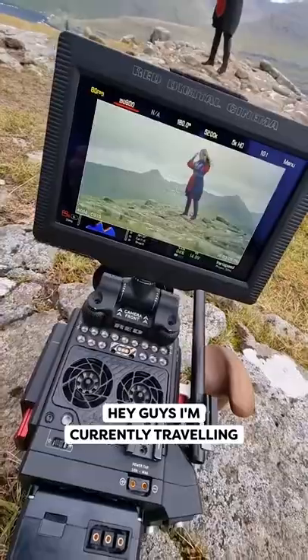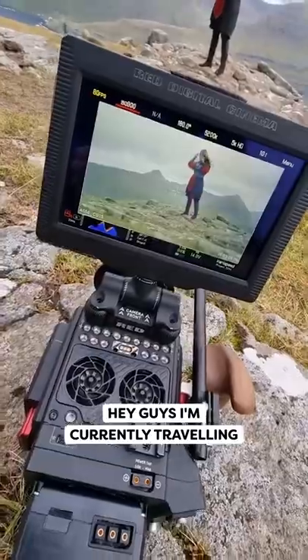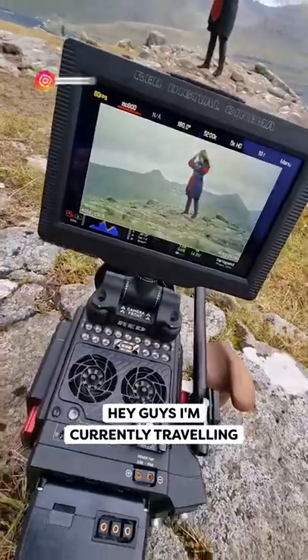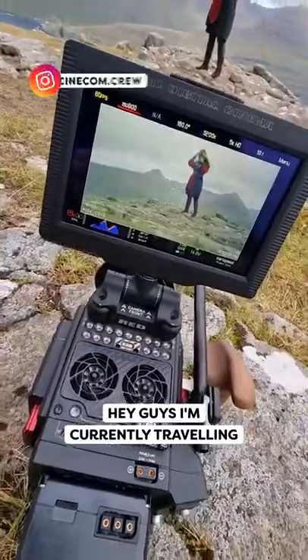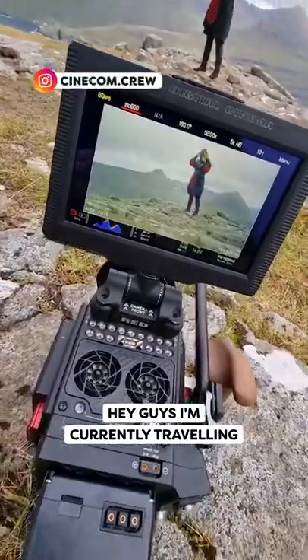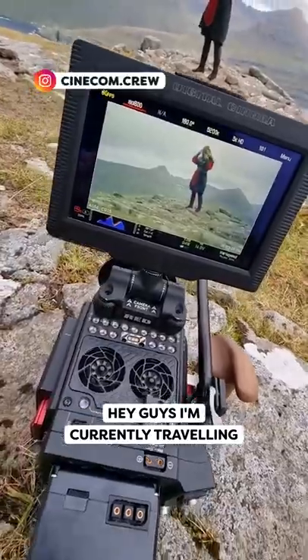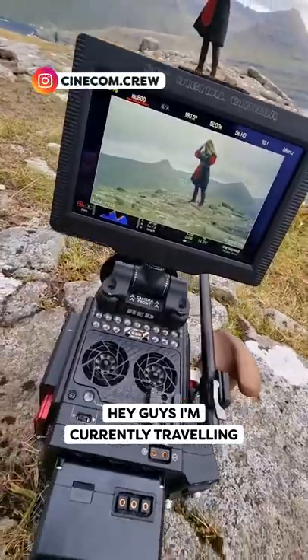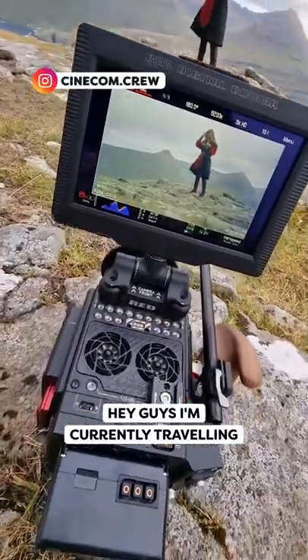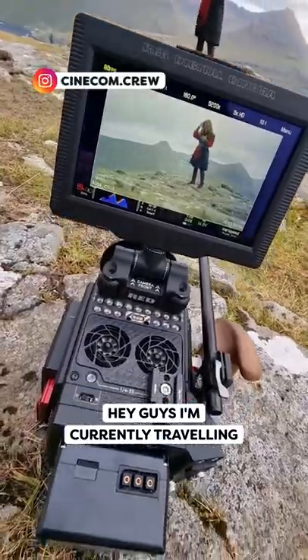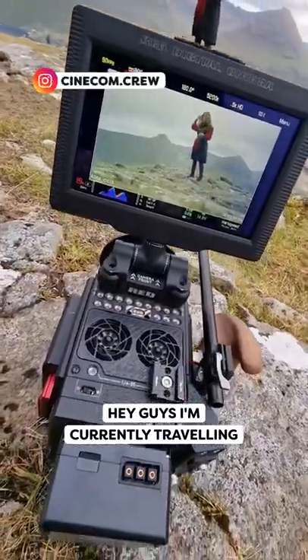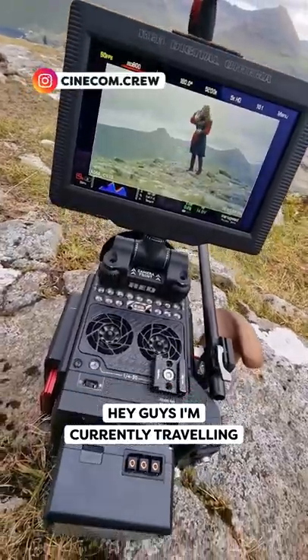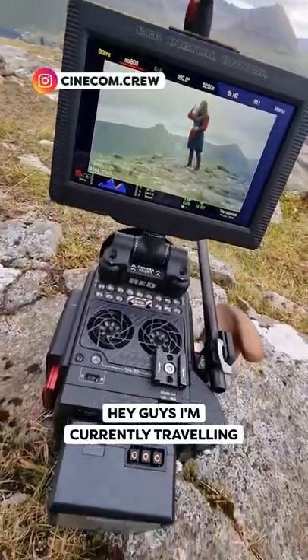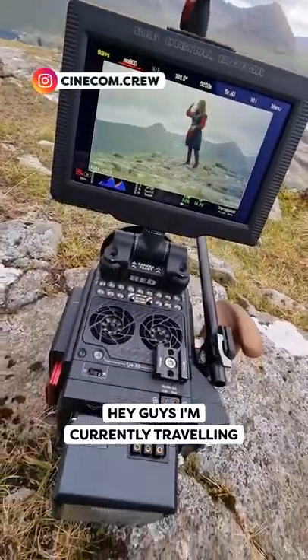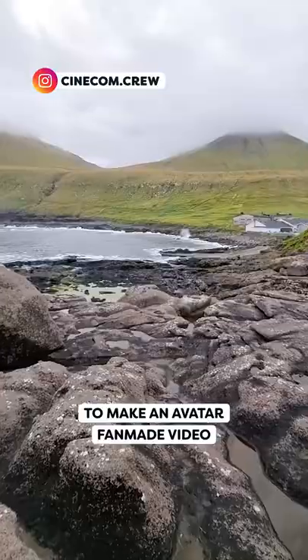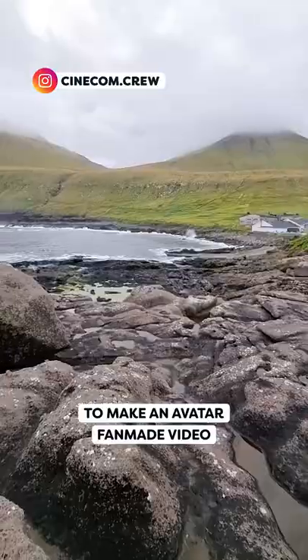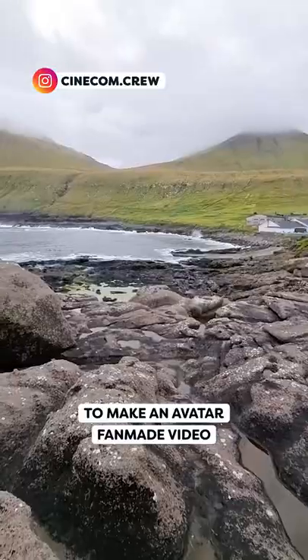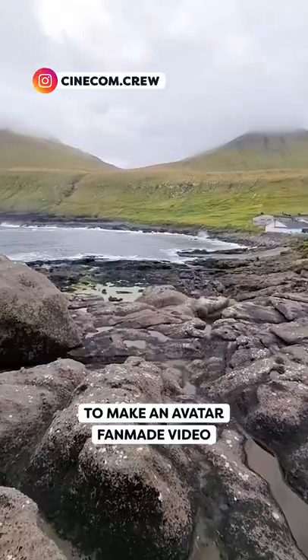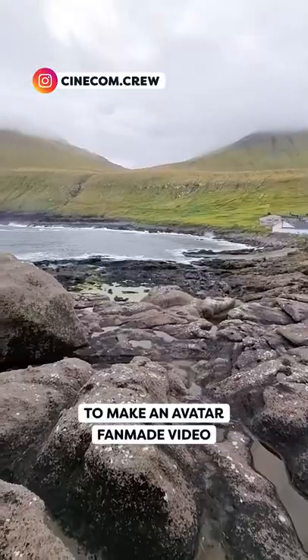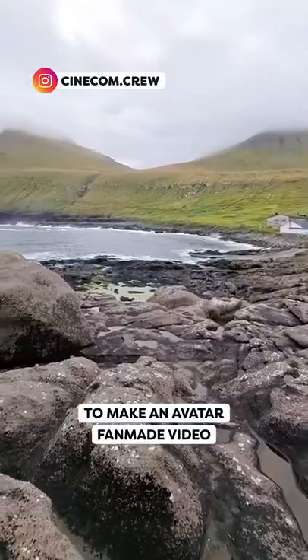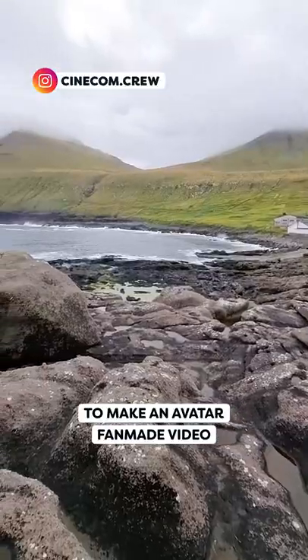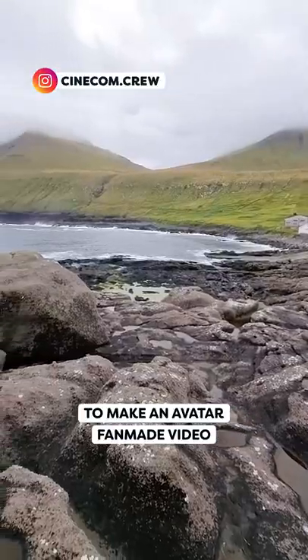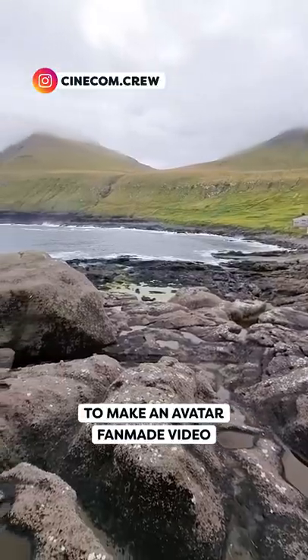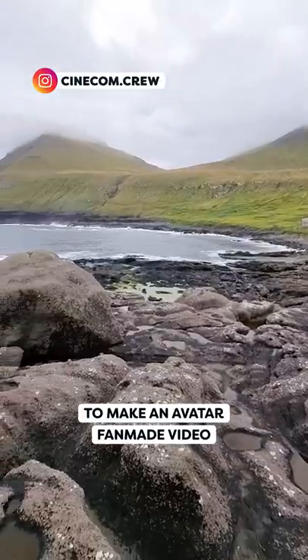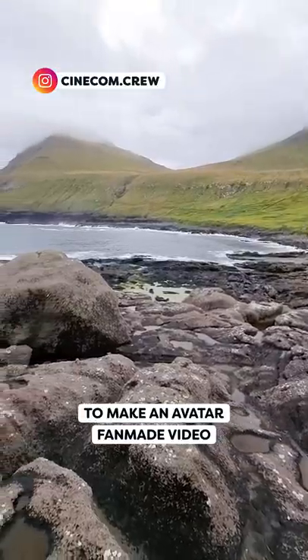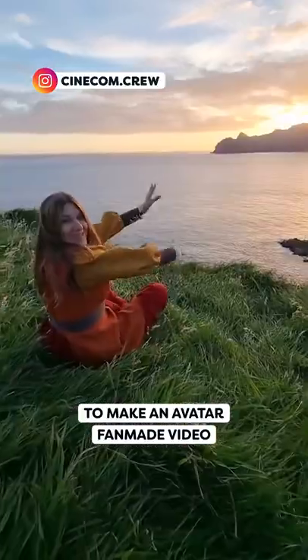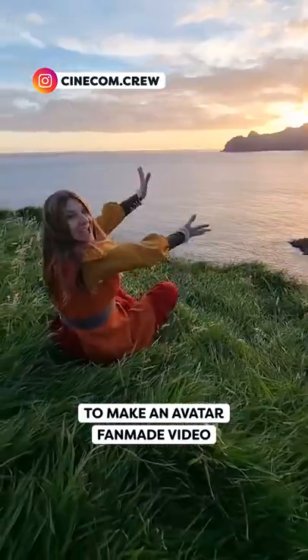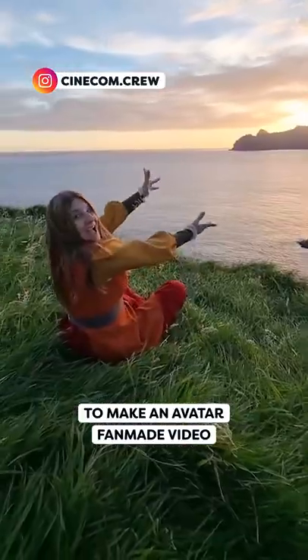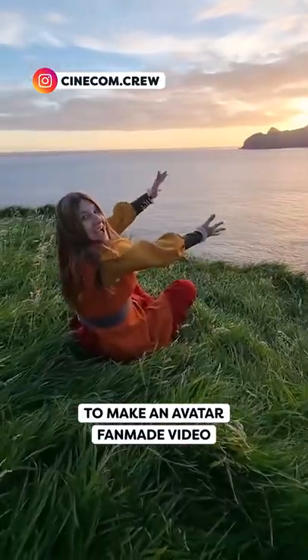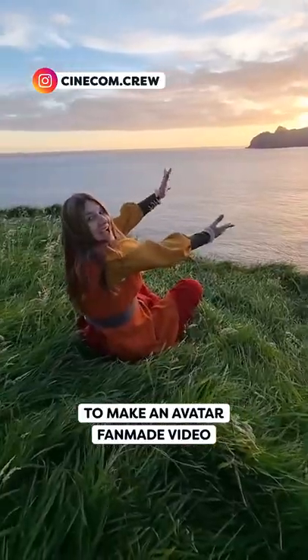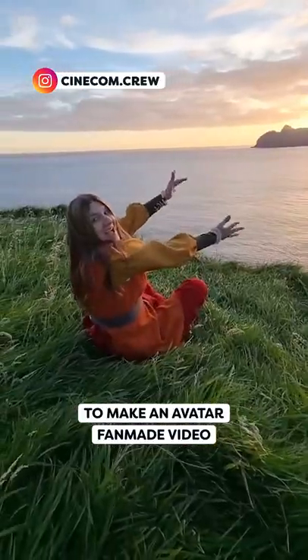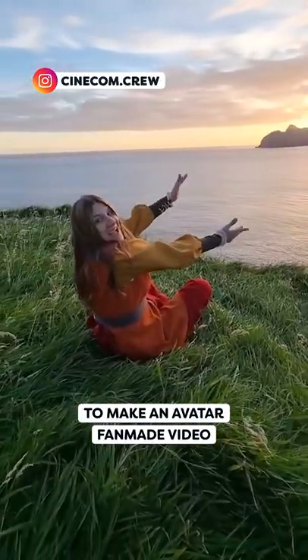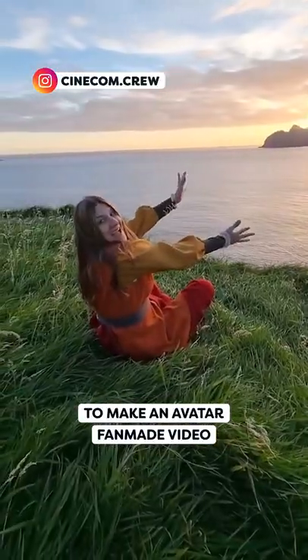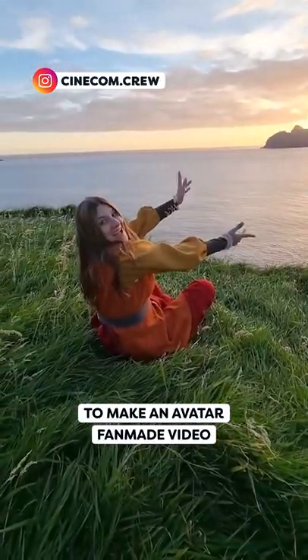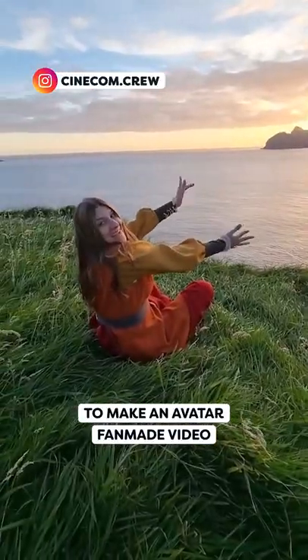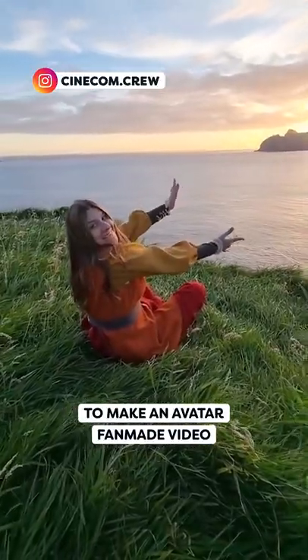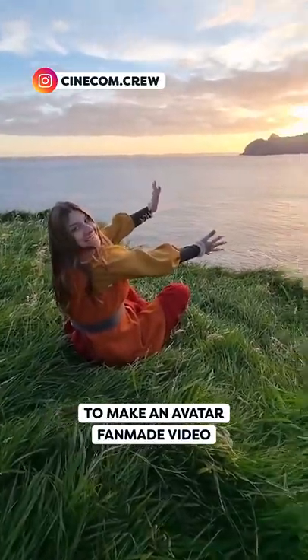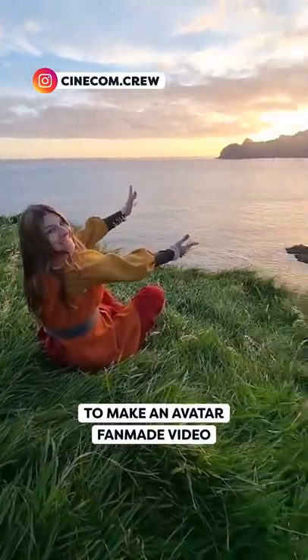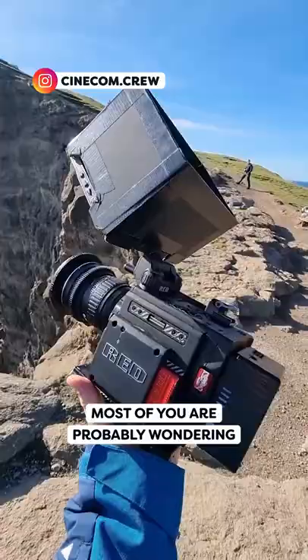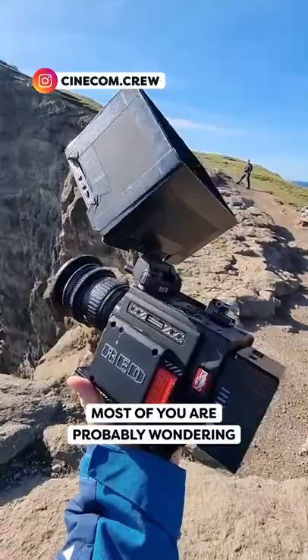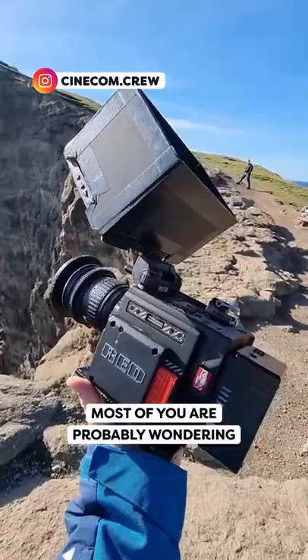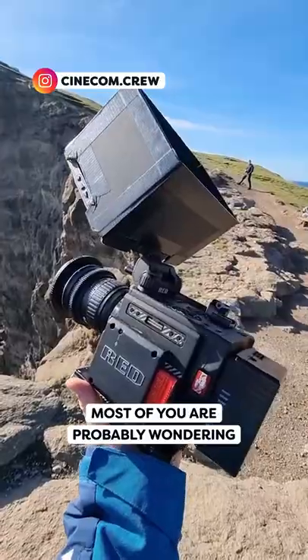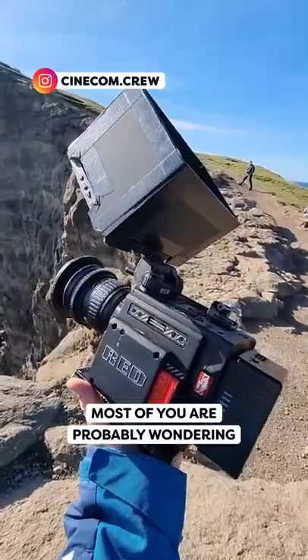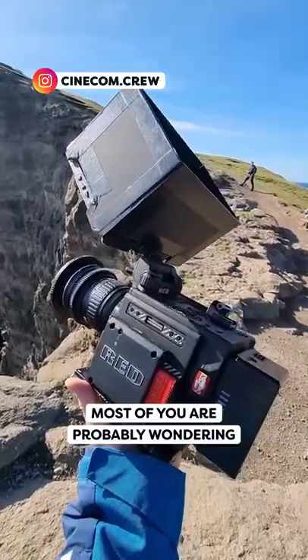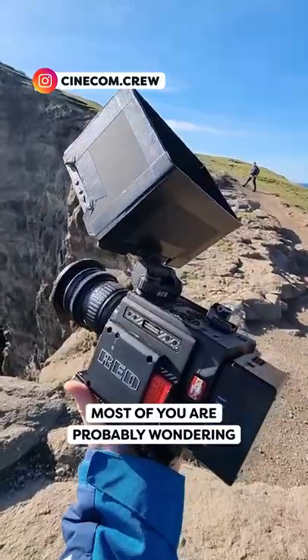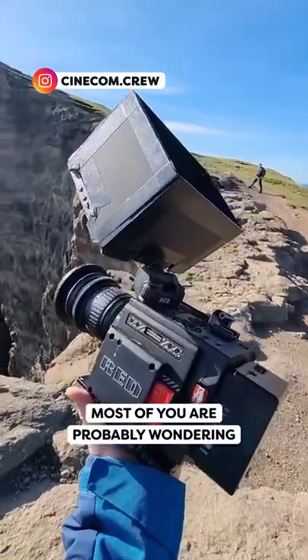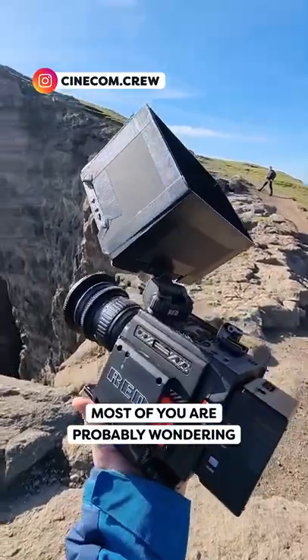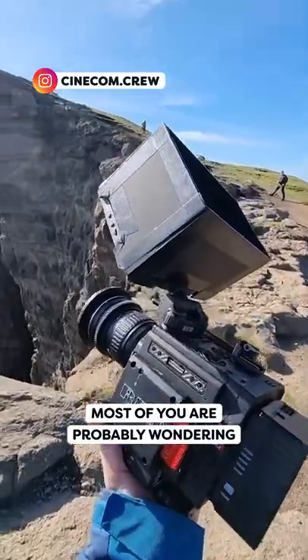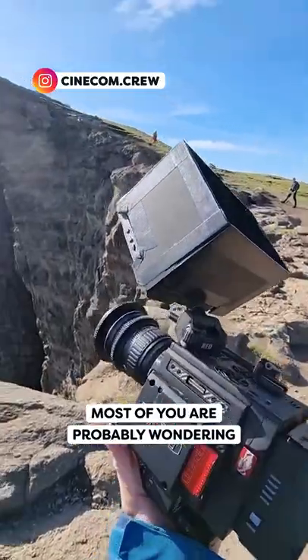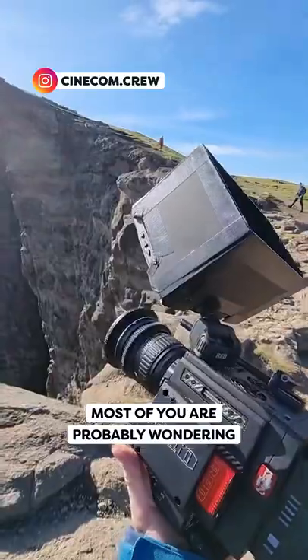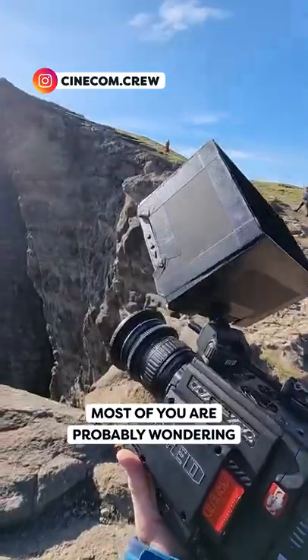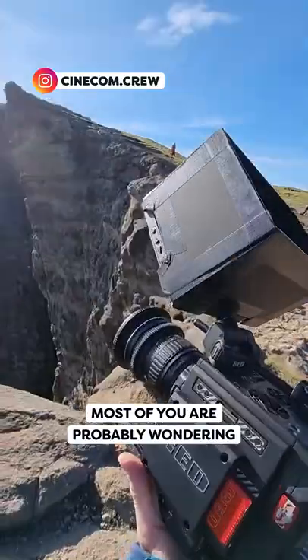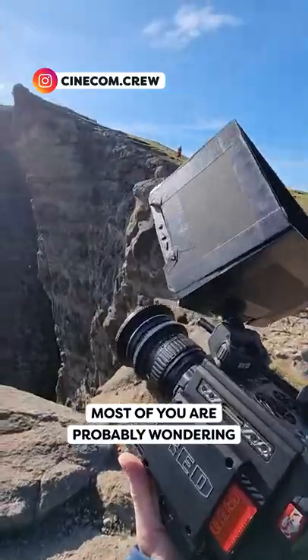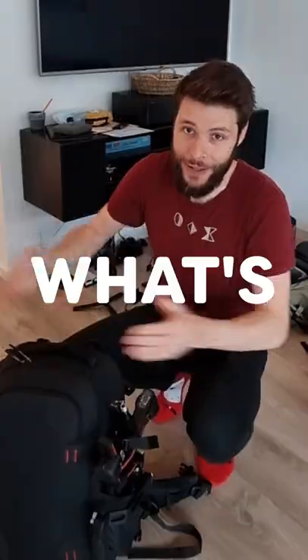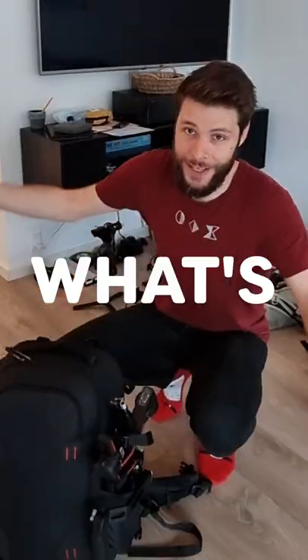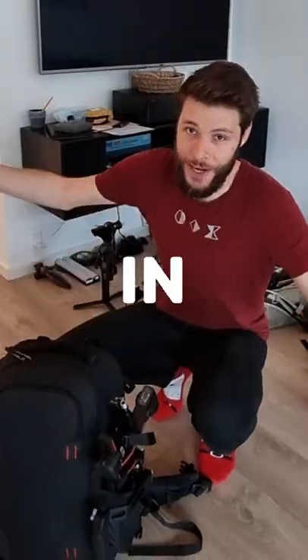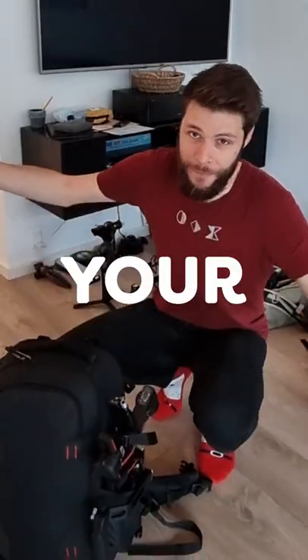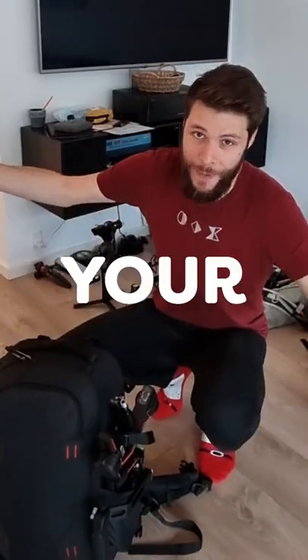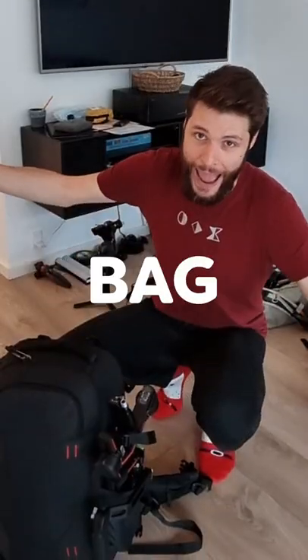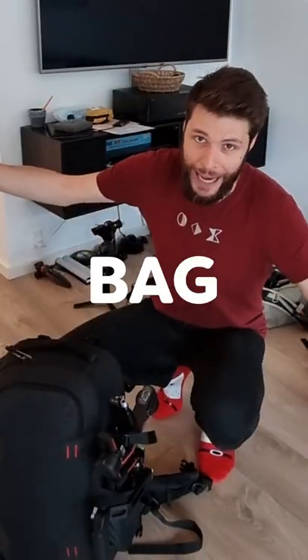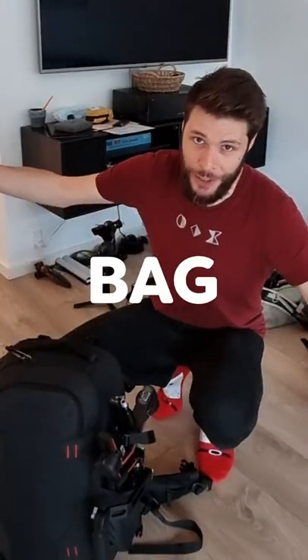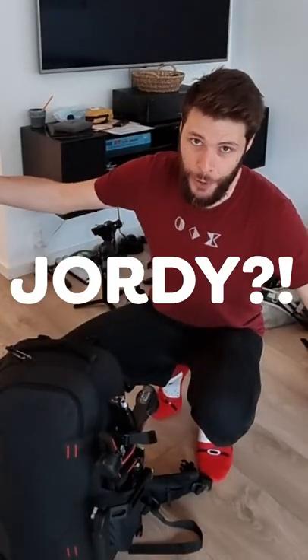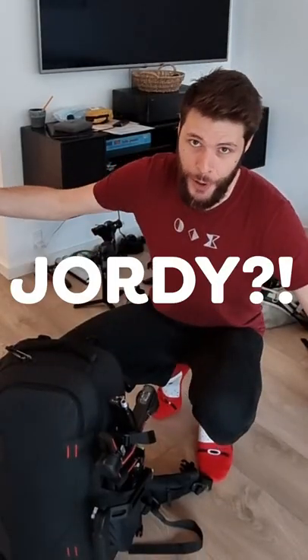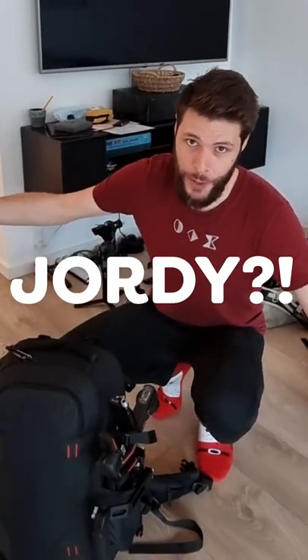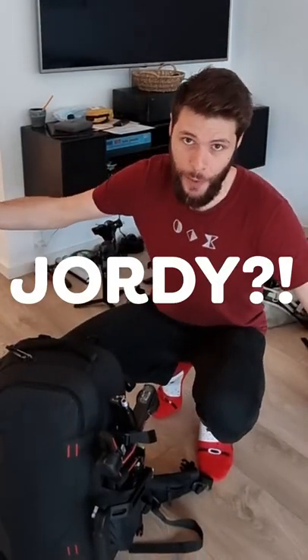Hey guys, I'm currently traveling to make an Avatar fan-made video. Most of you are probably wondering like, what's in your bag, Jordy?